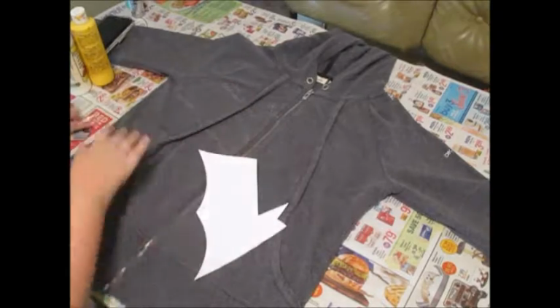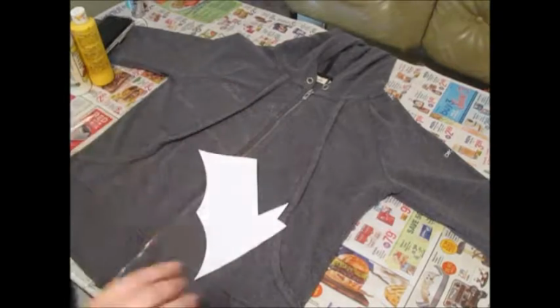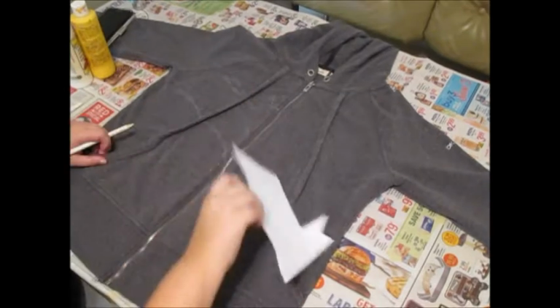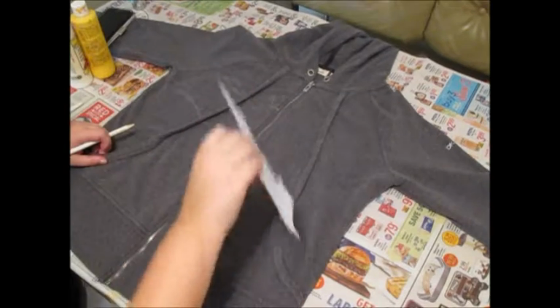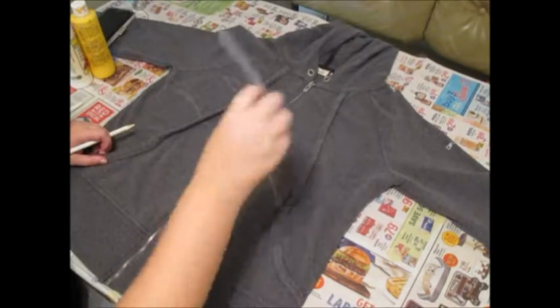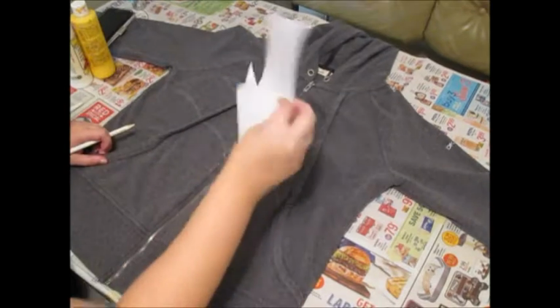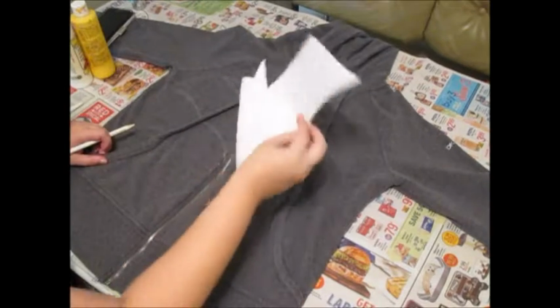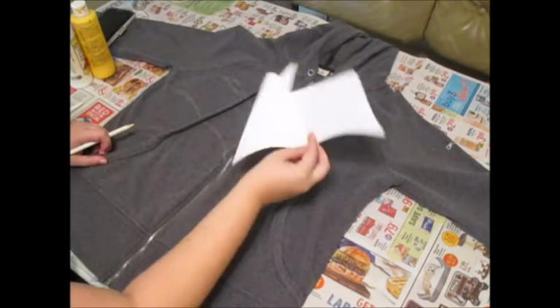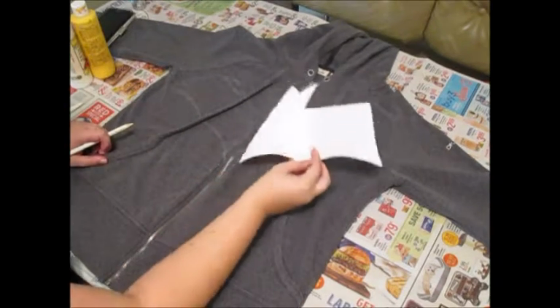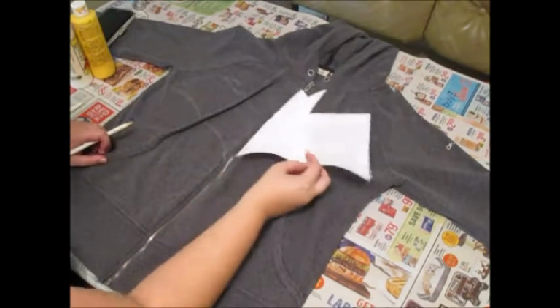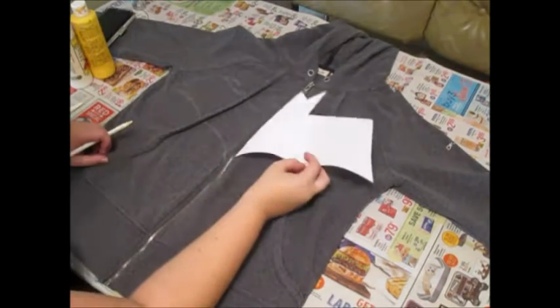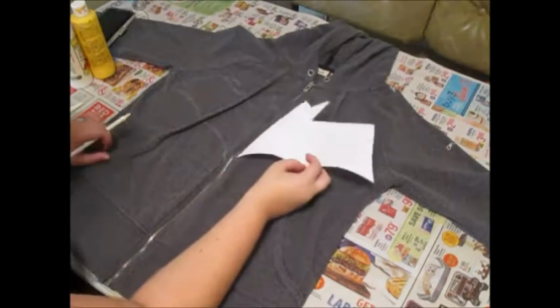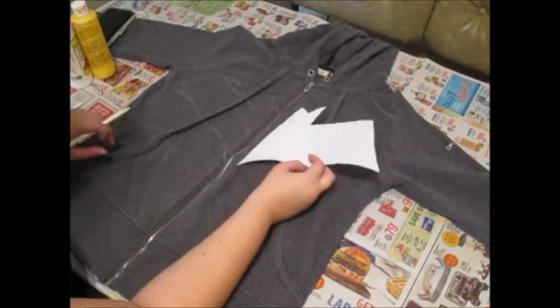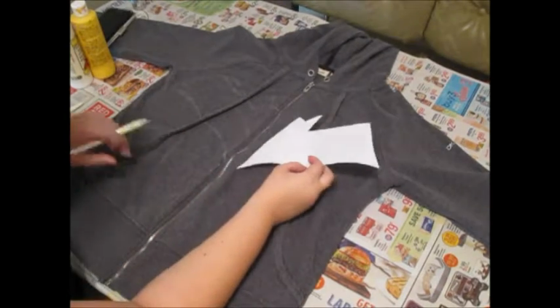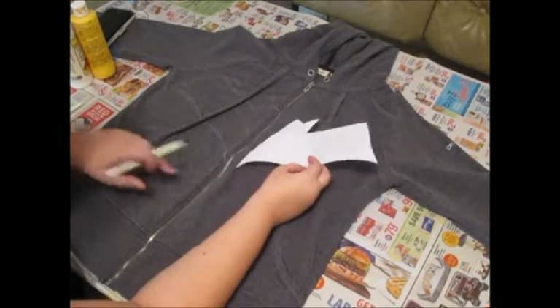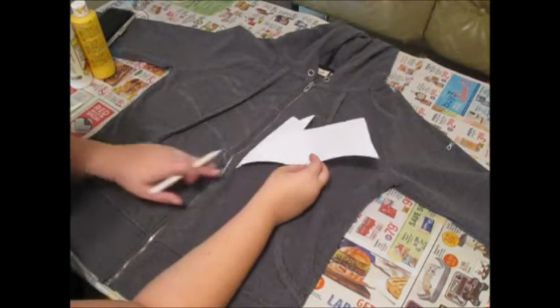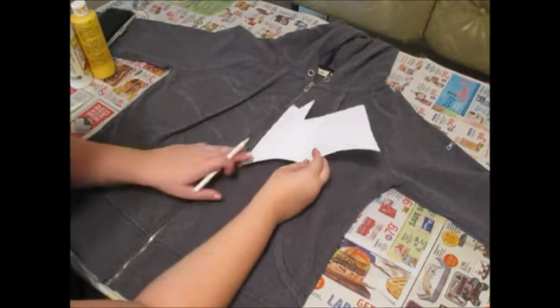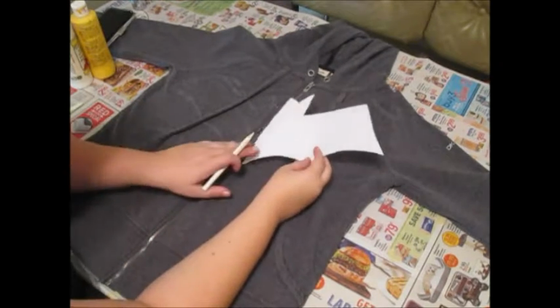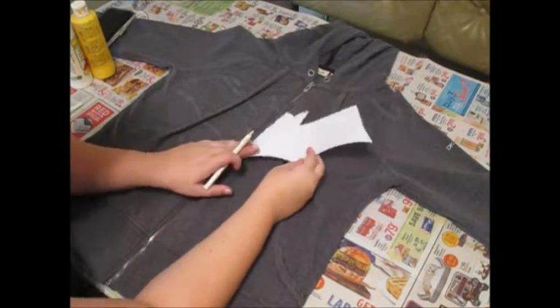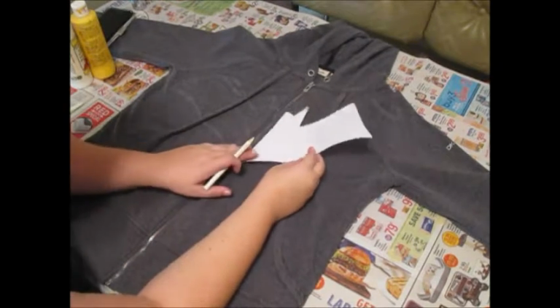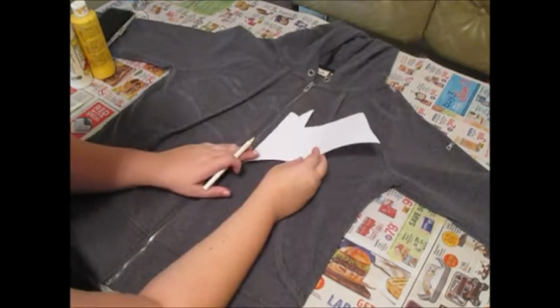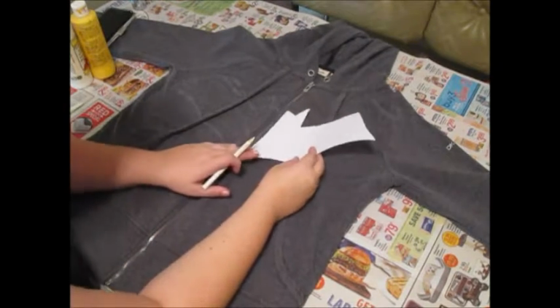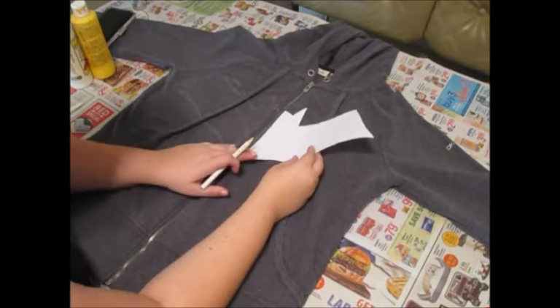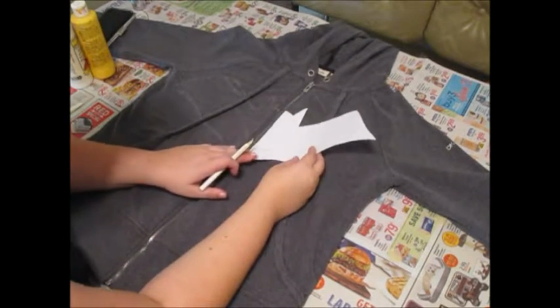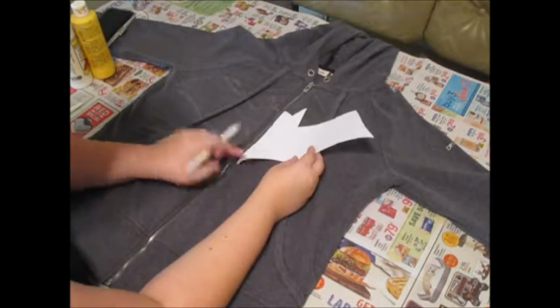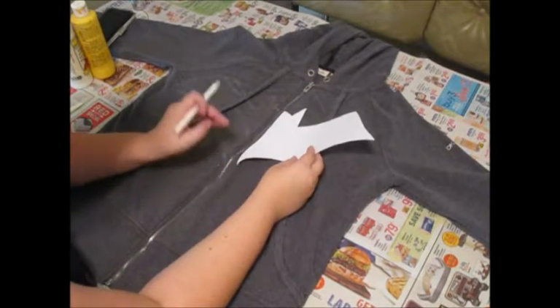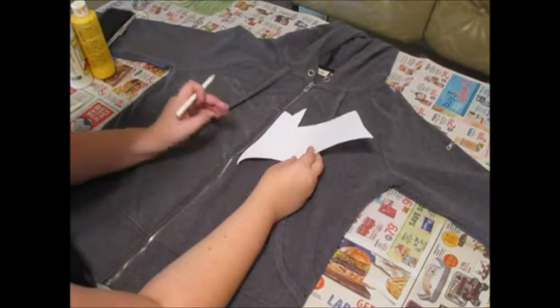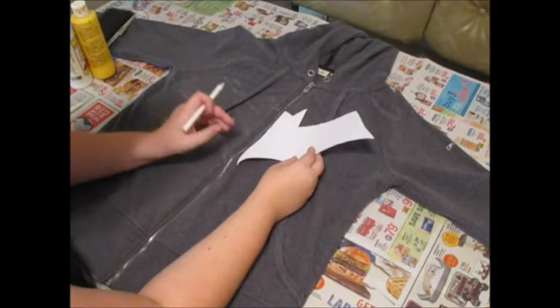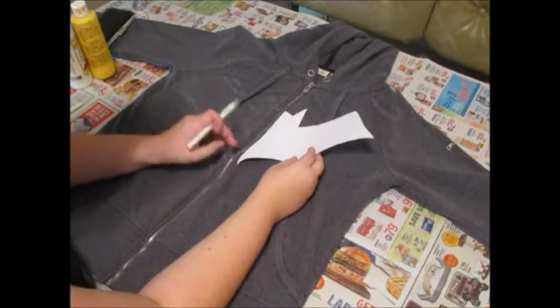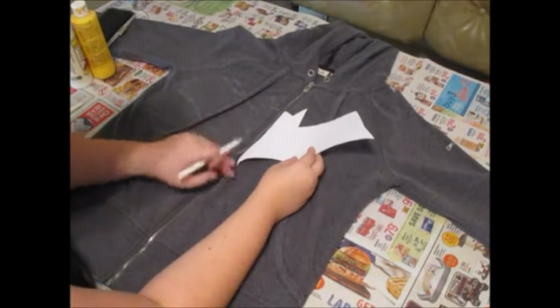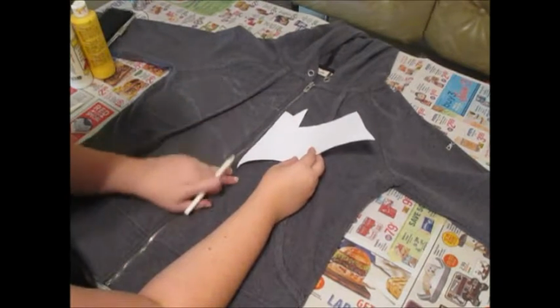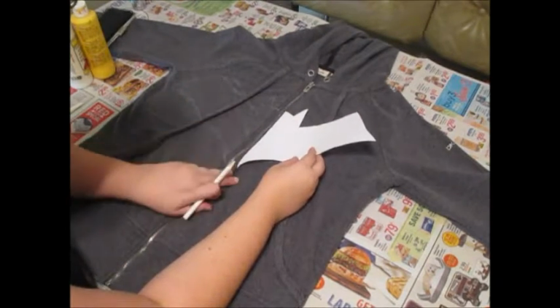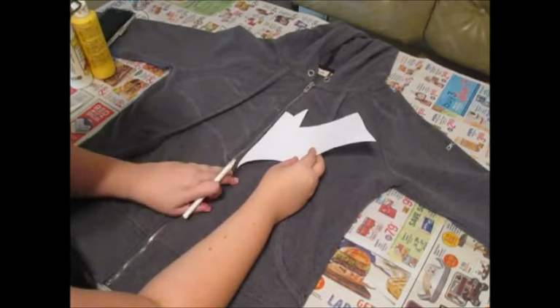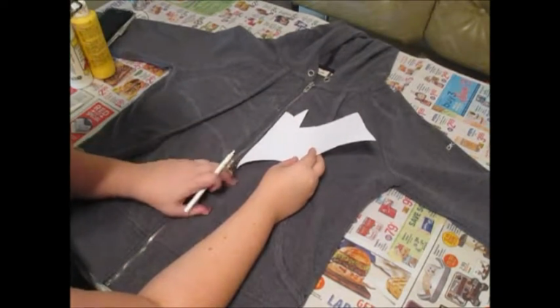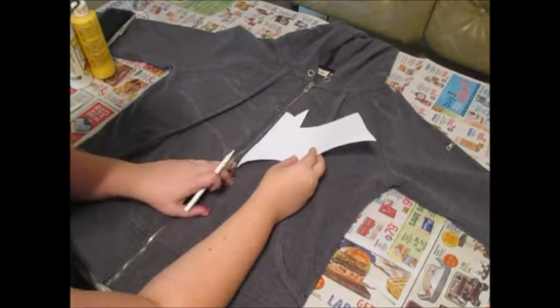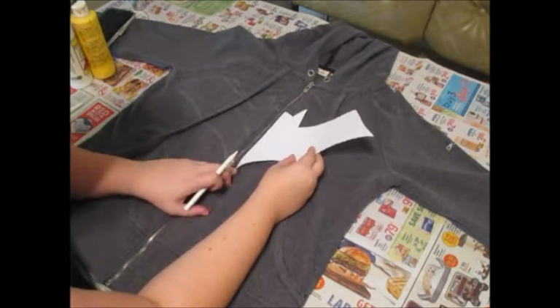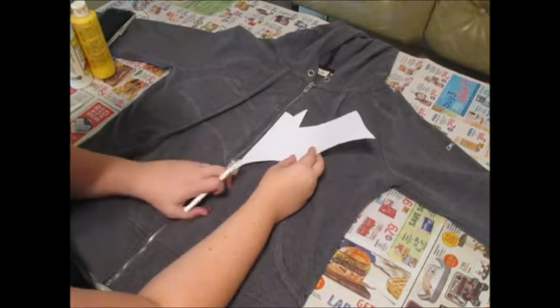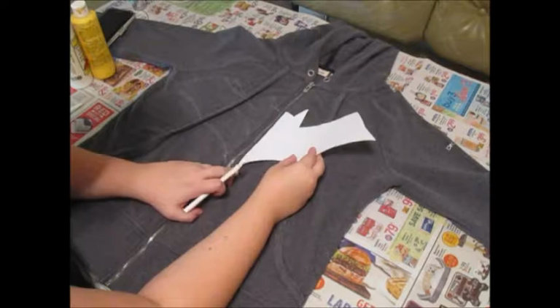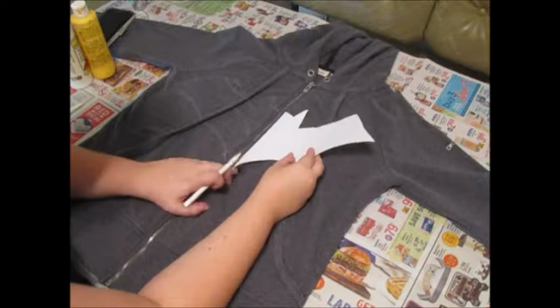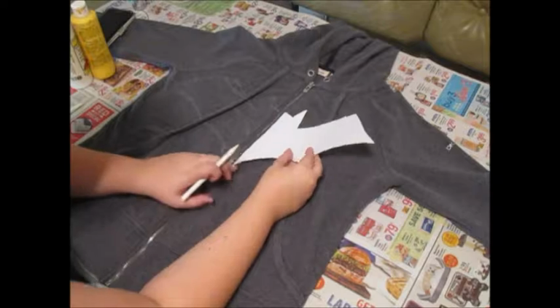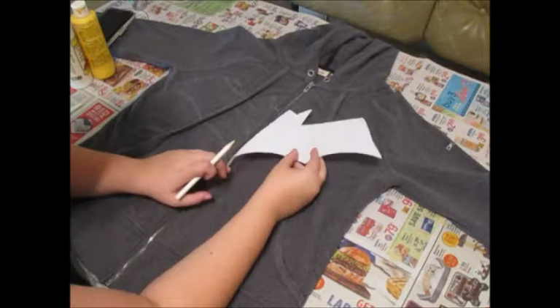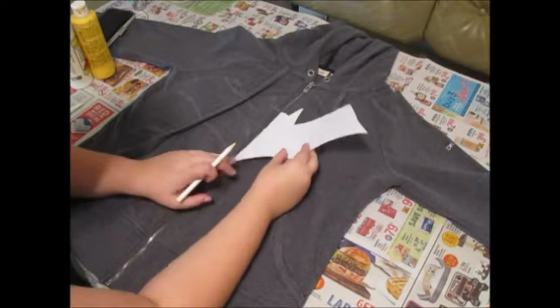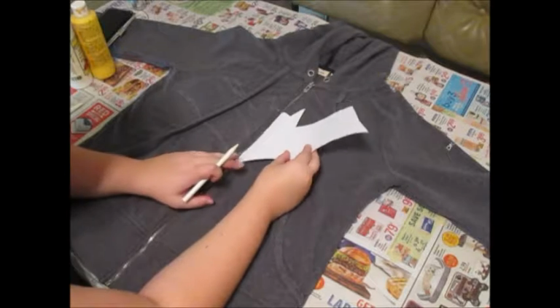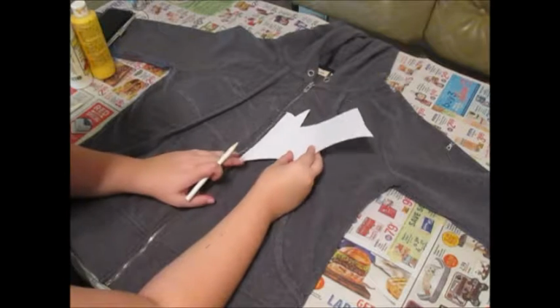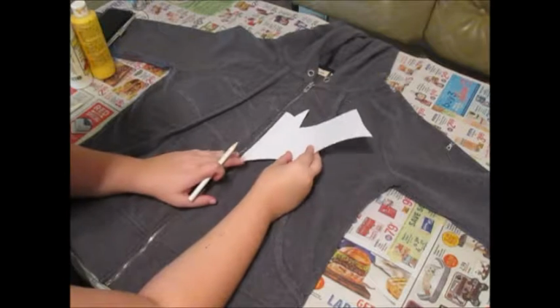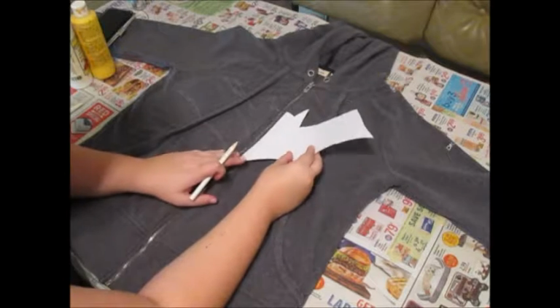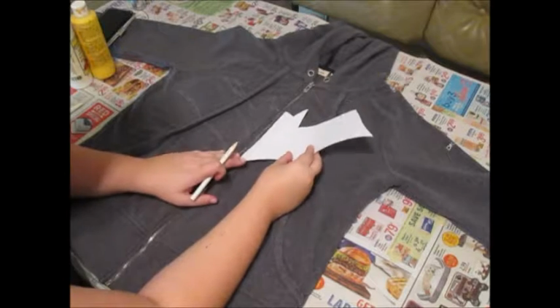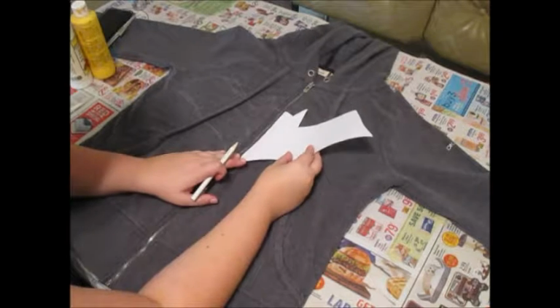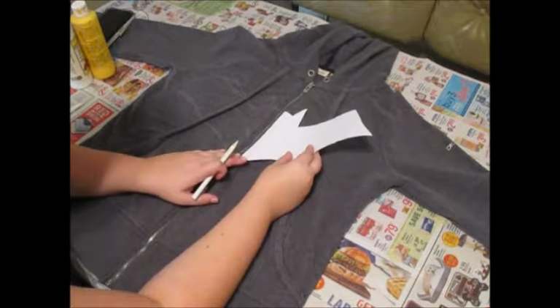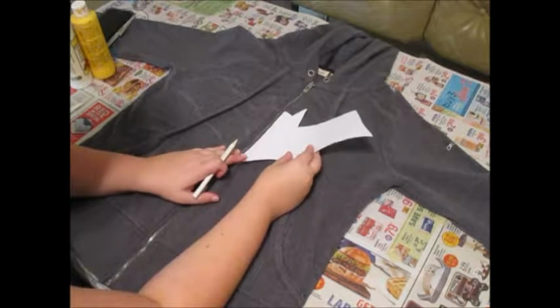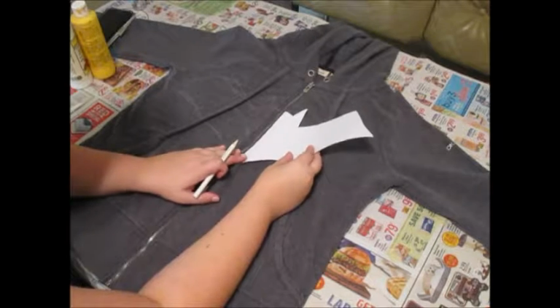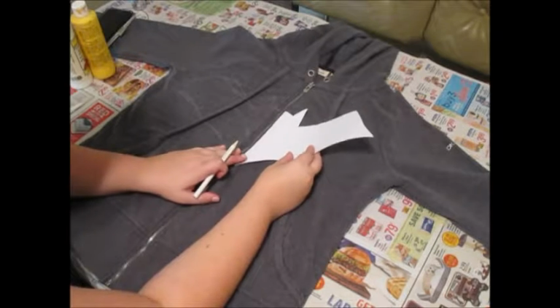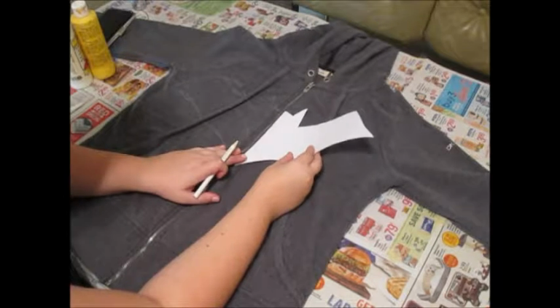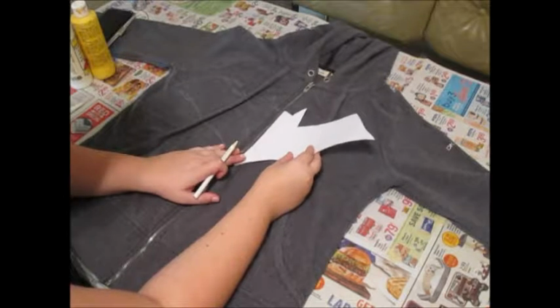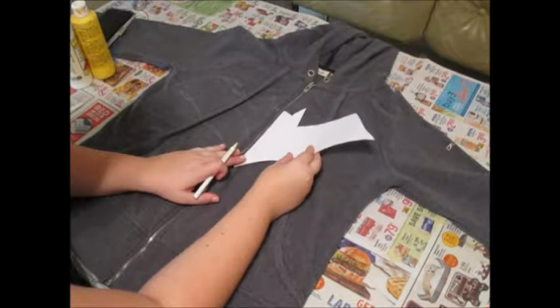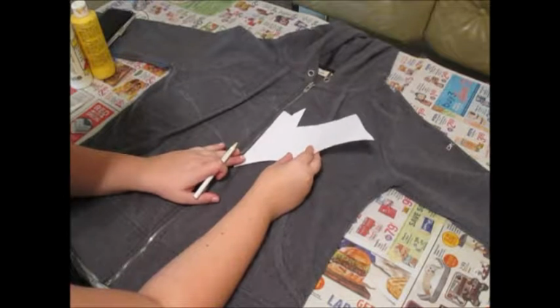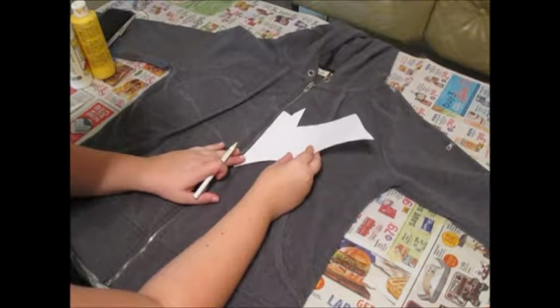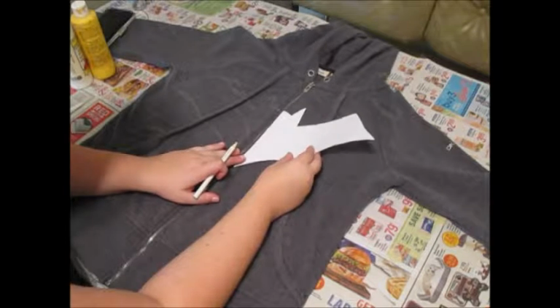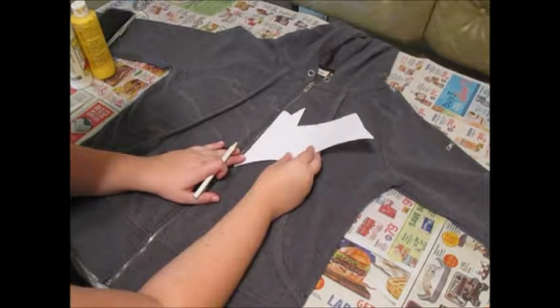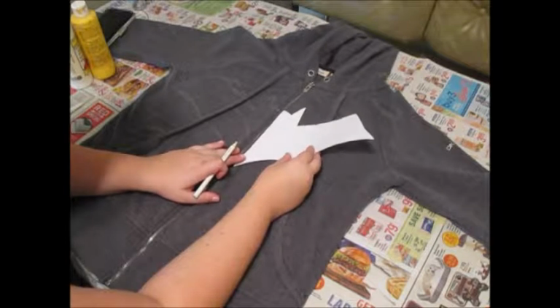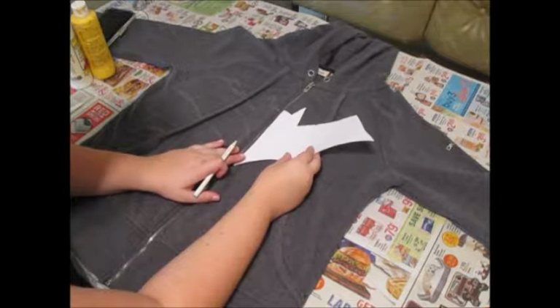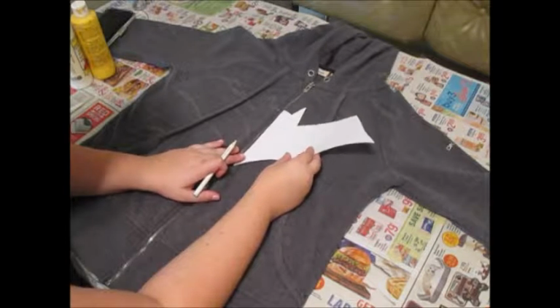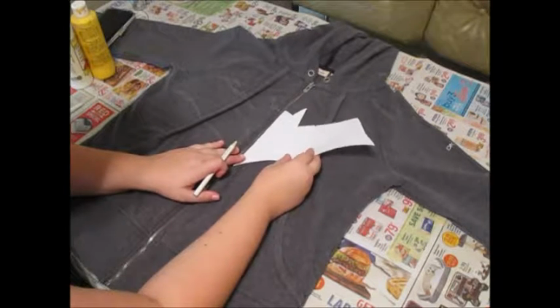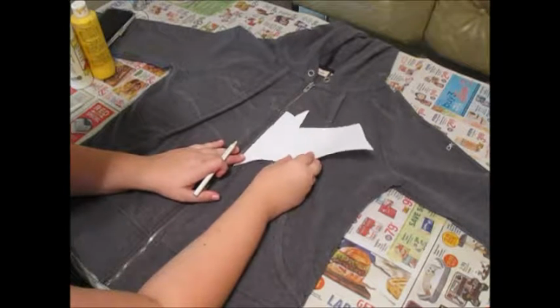And then once you get an outline — once I have my outline, I should say — I have my outline, I'm just going to paint it in.